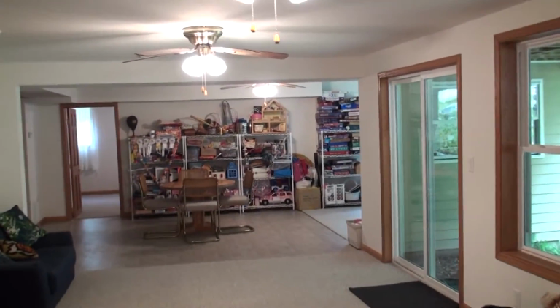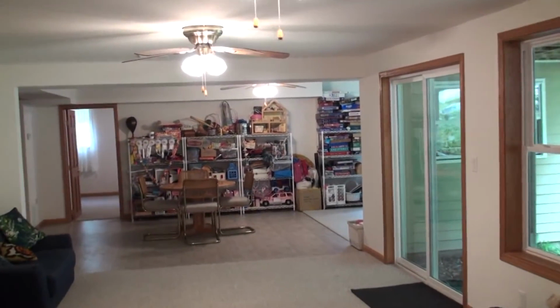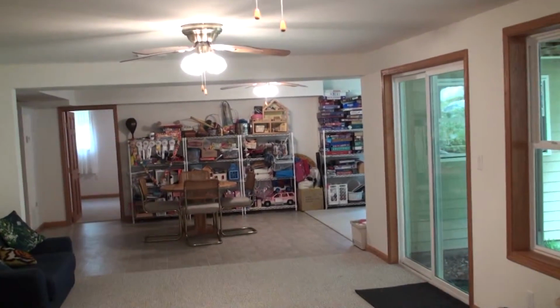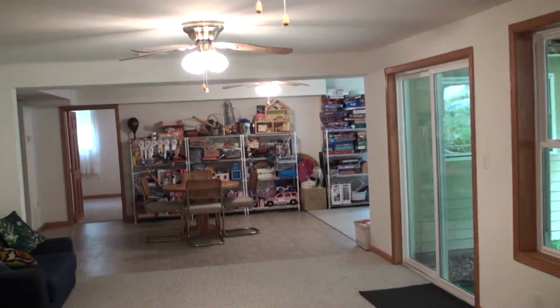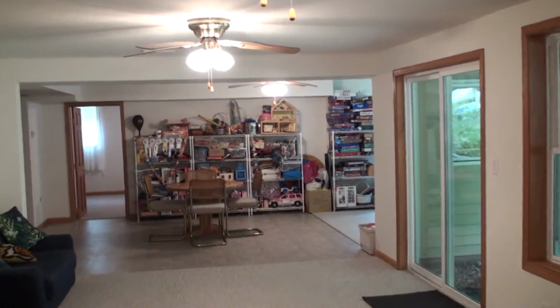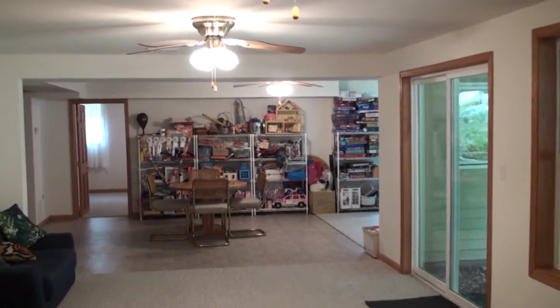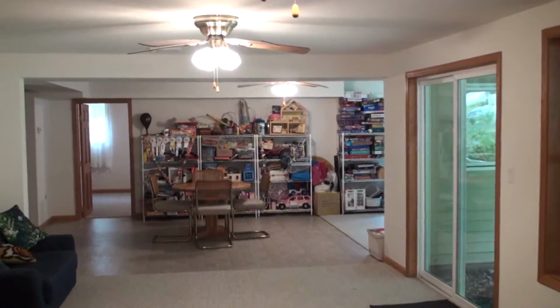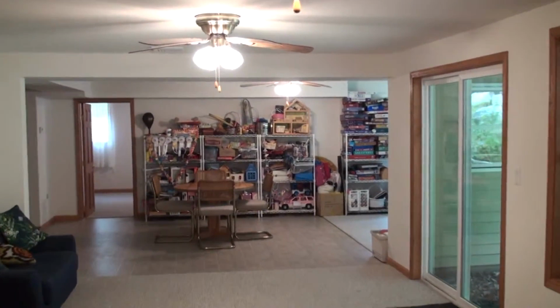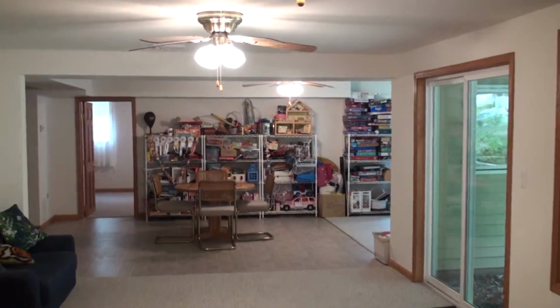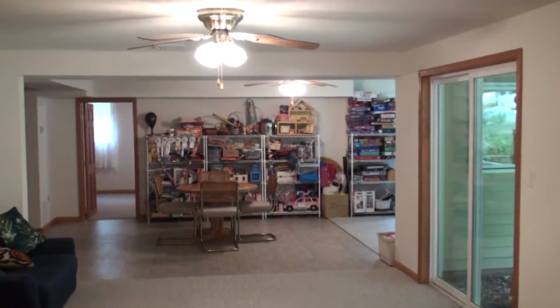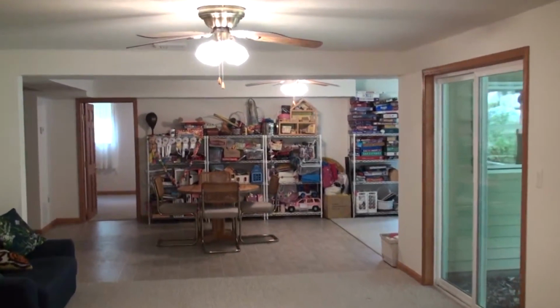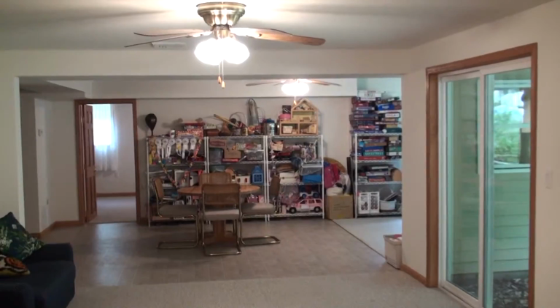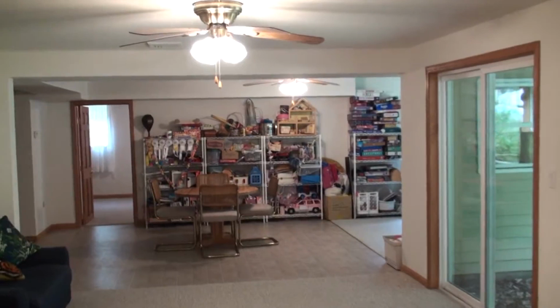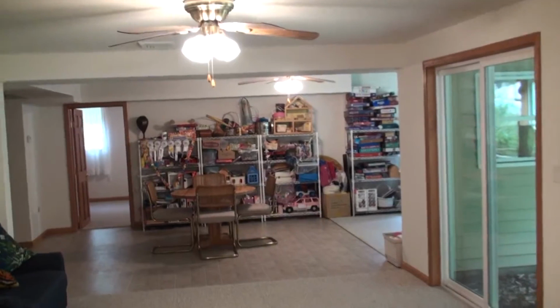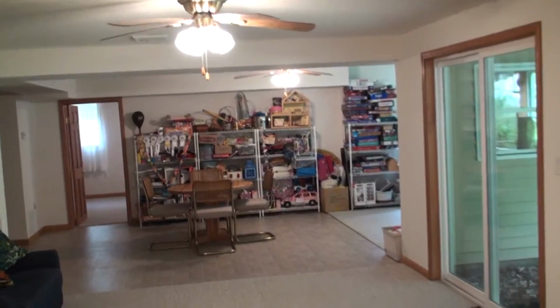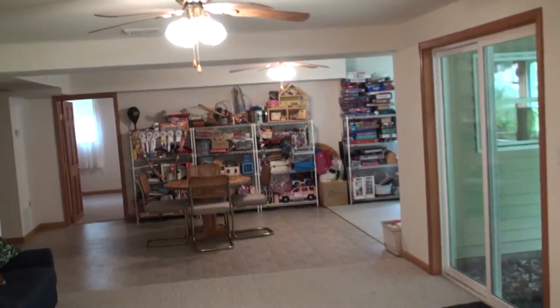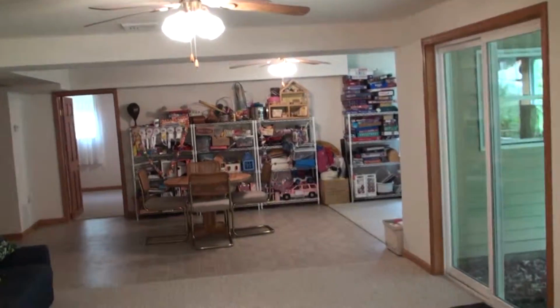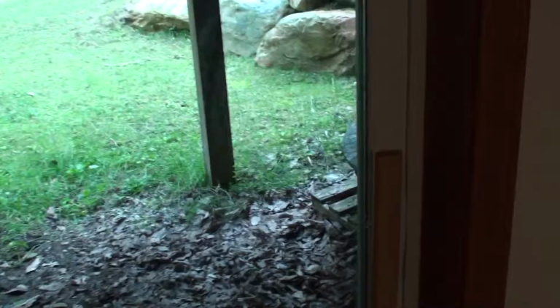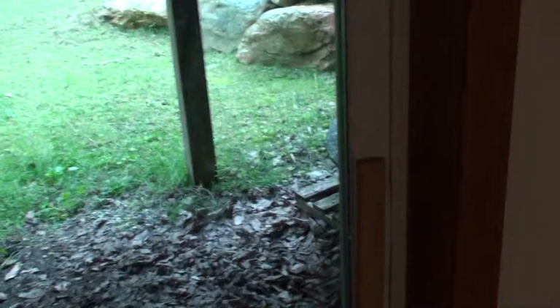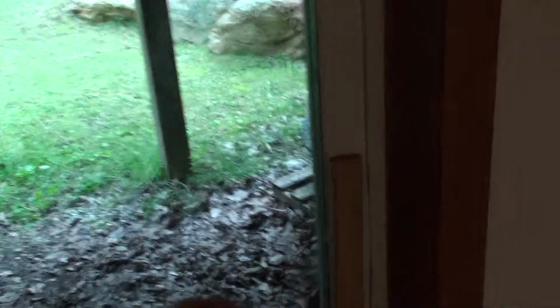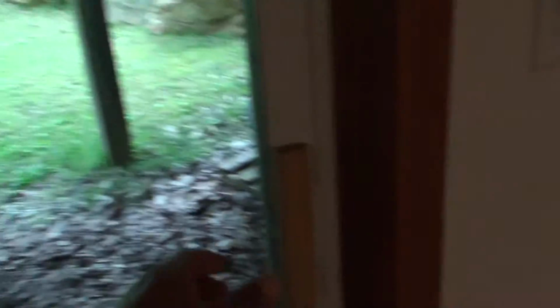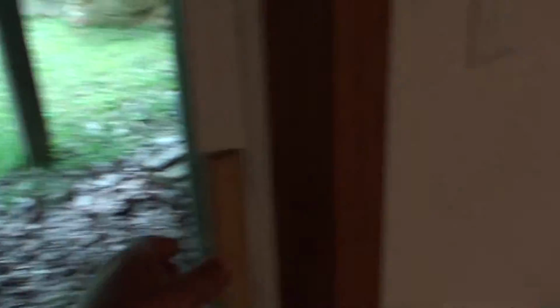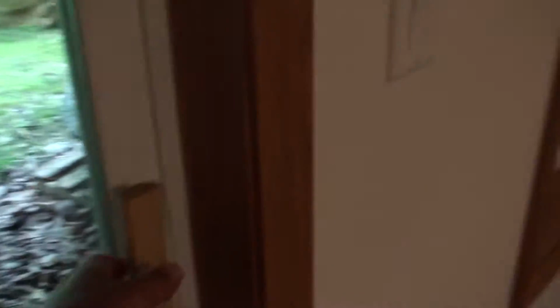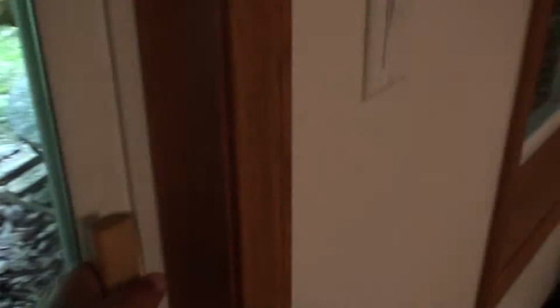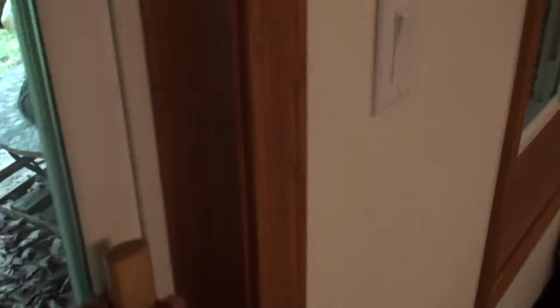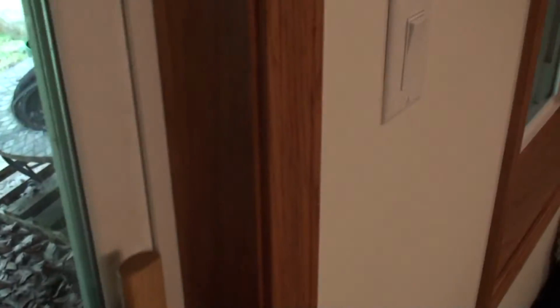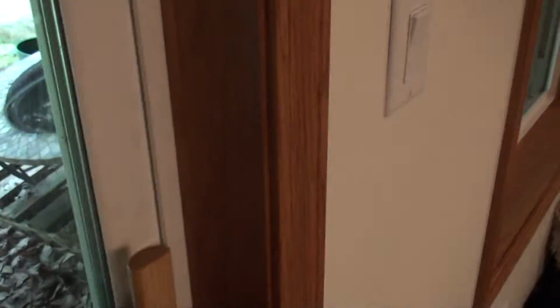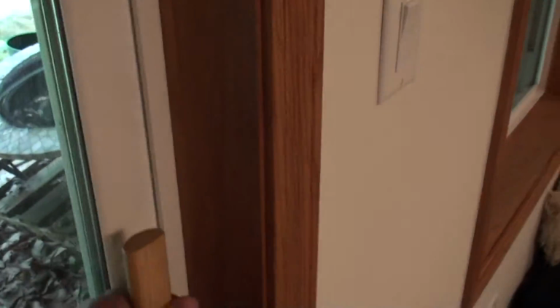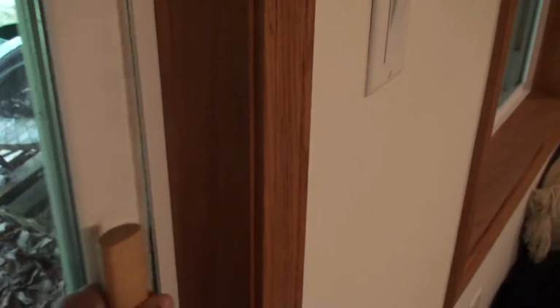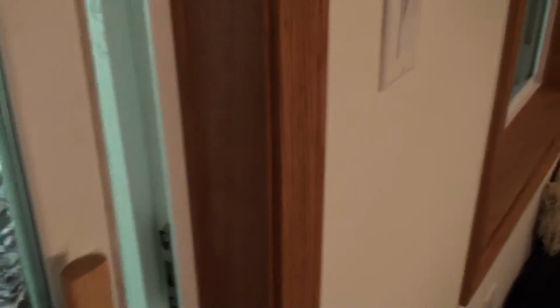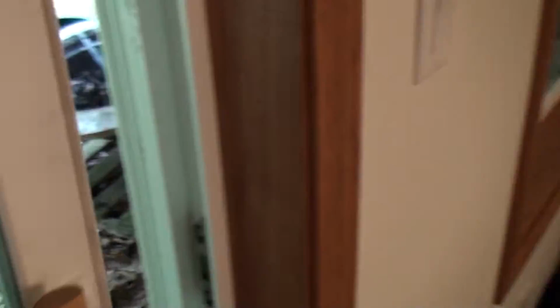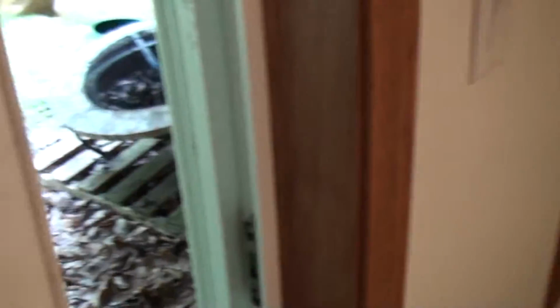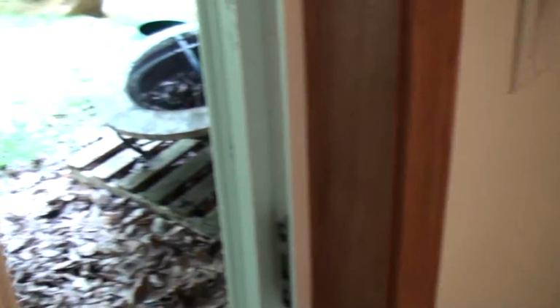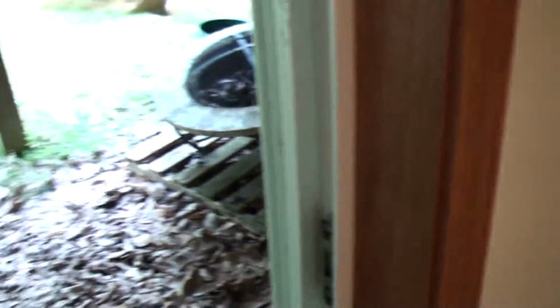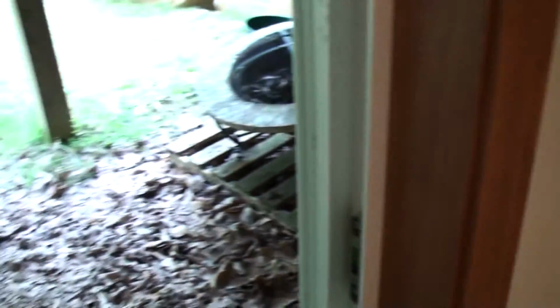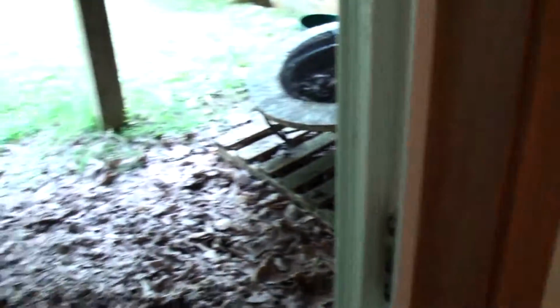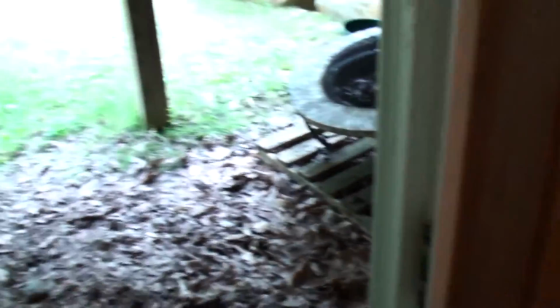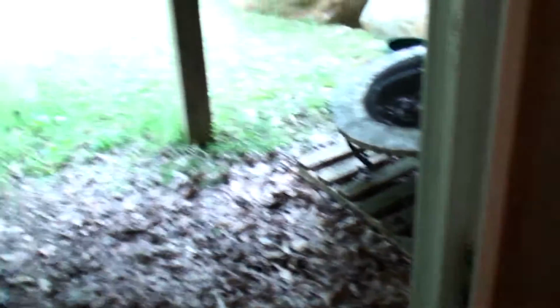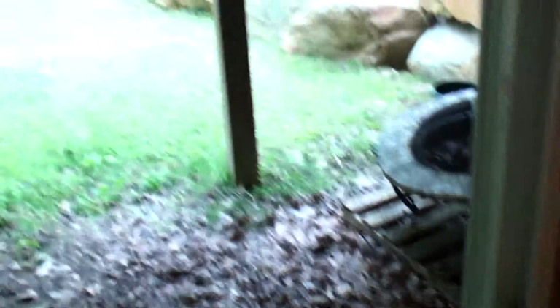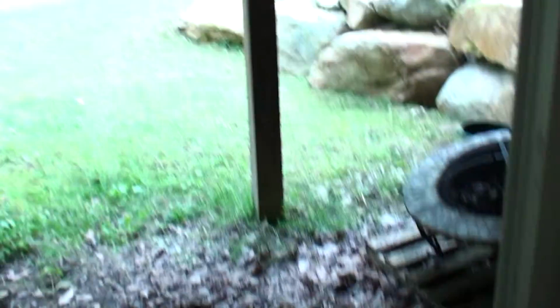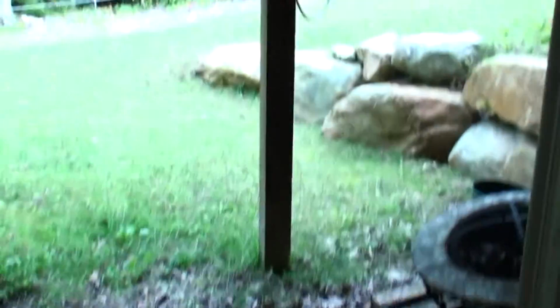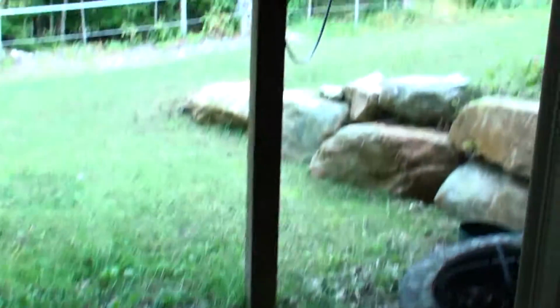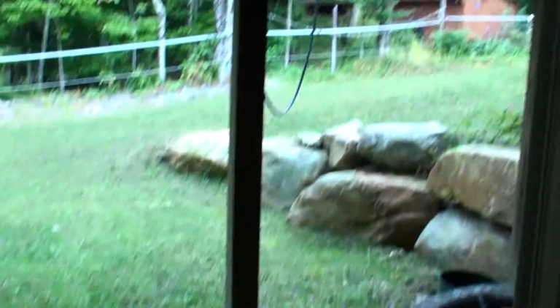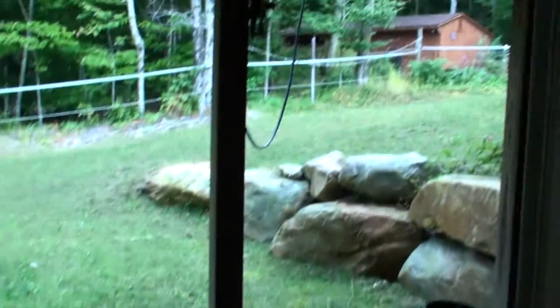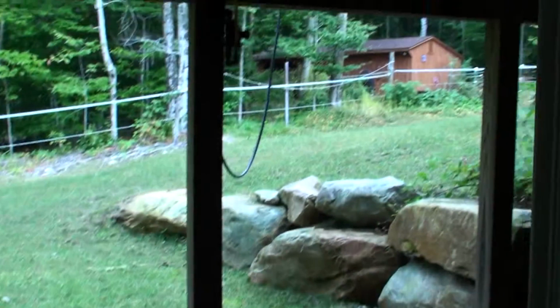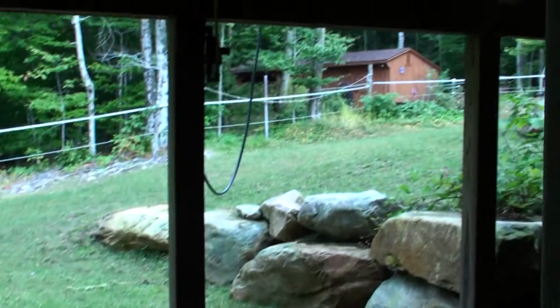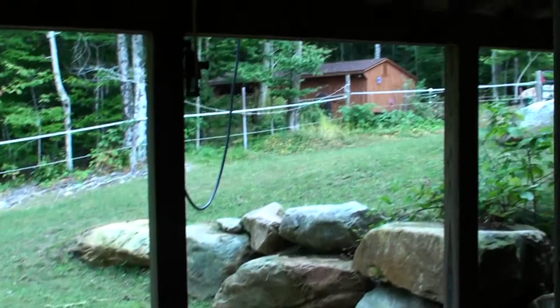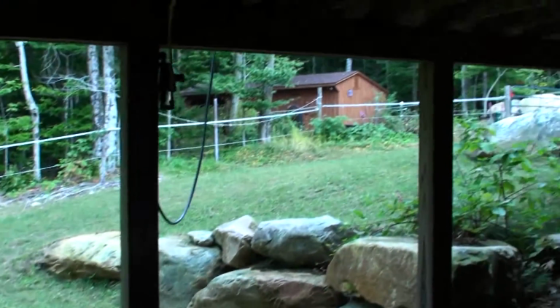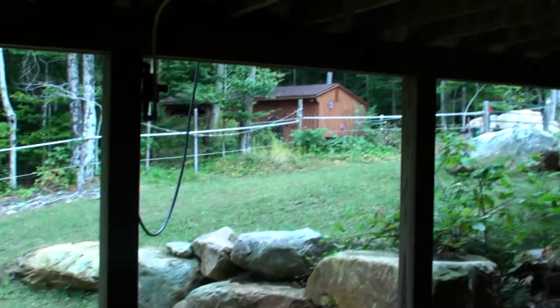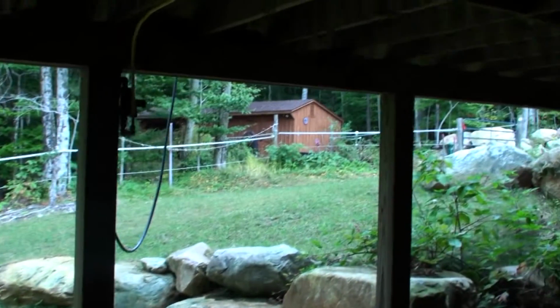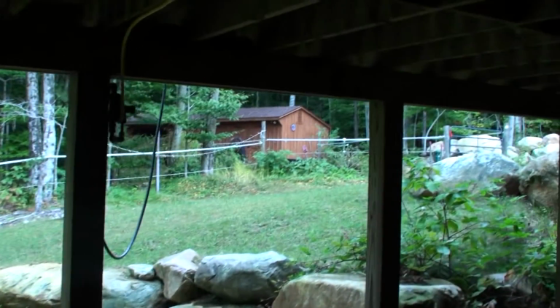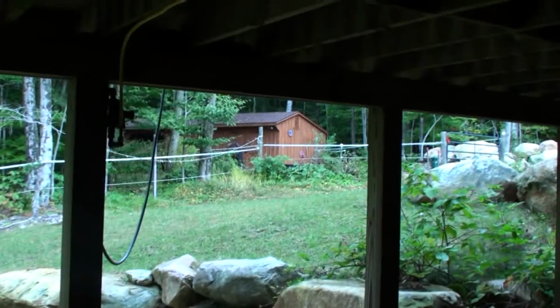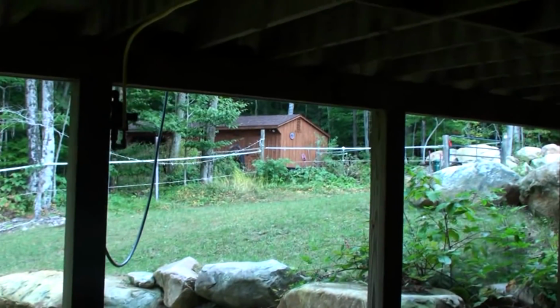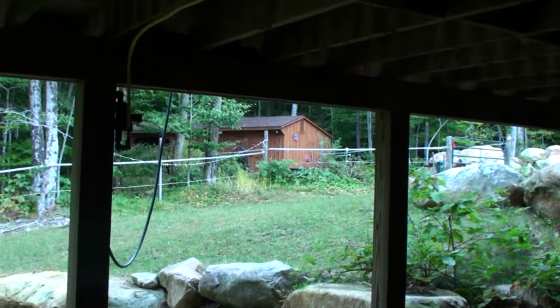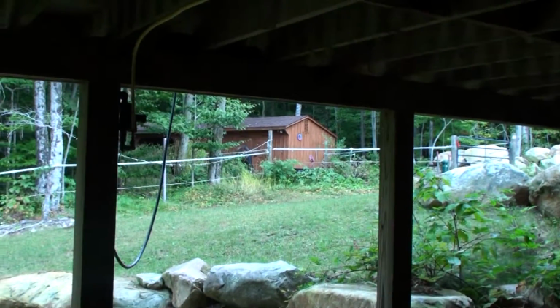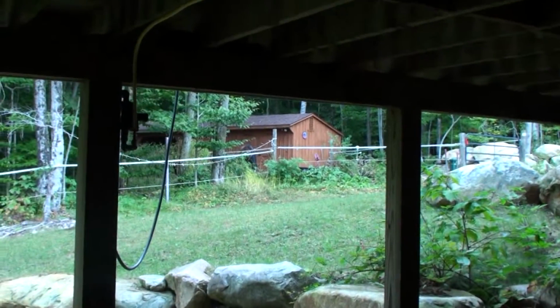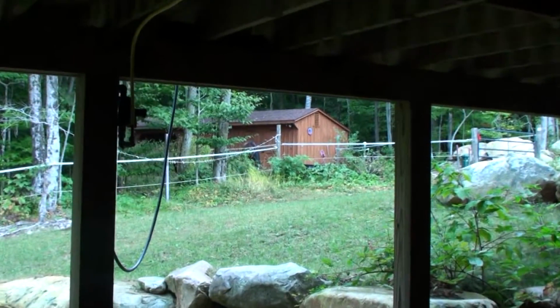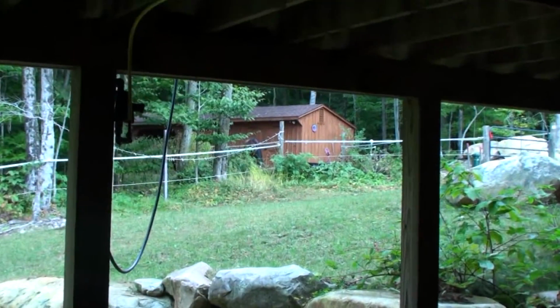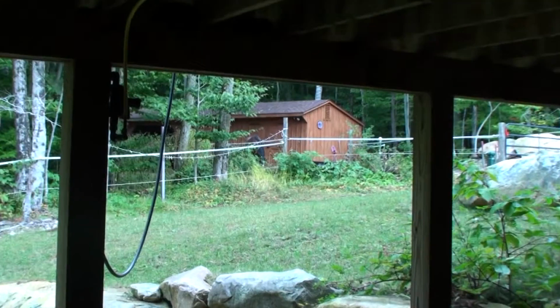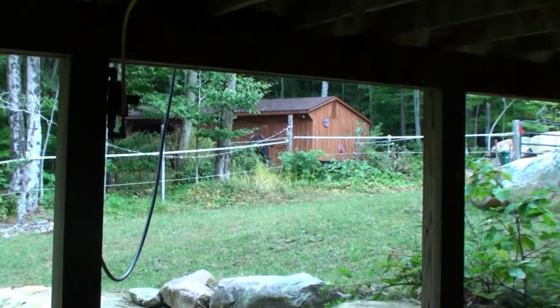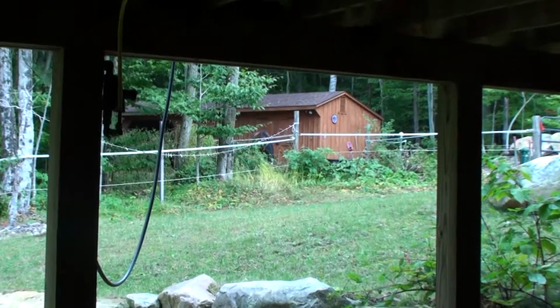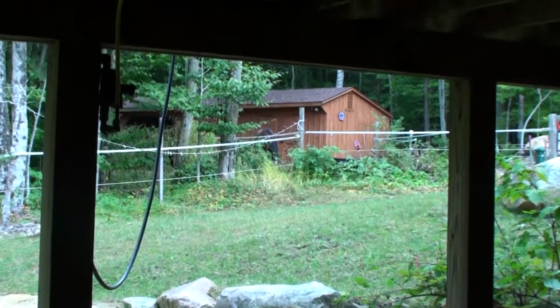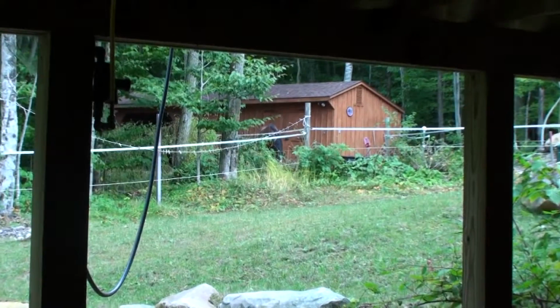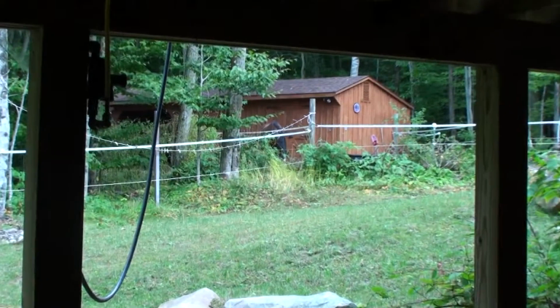And let's peek out this sliding glass door here — easy access to the backyard, the horse barn, and the horse paddock.